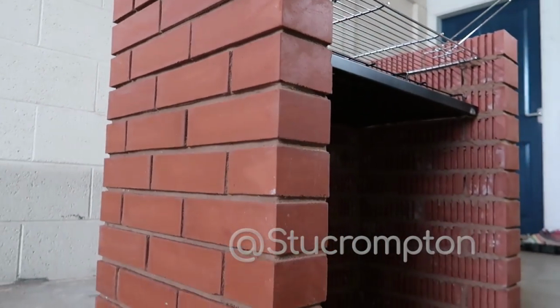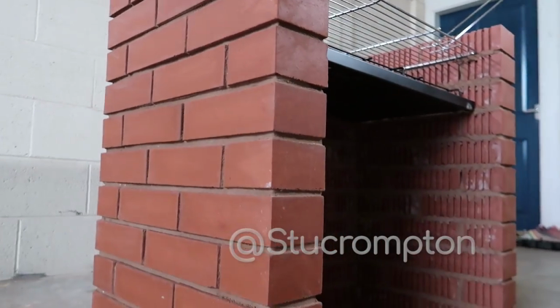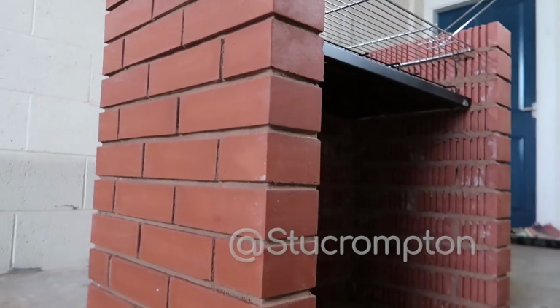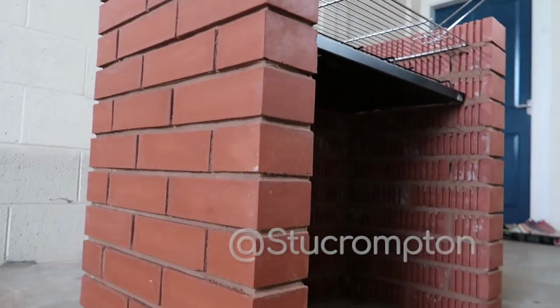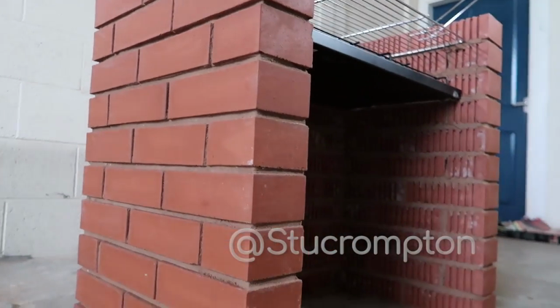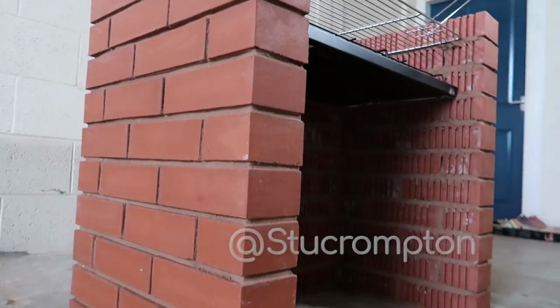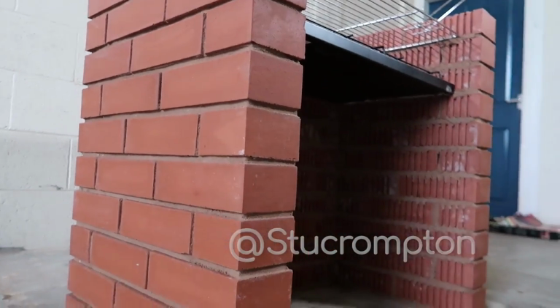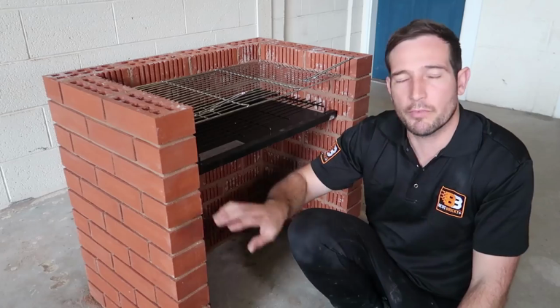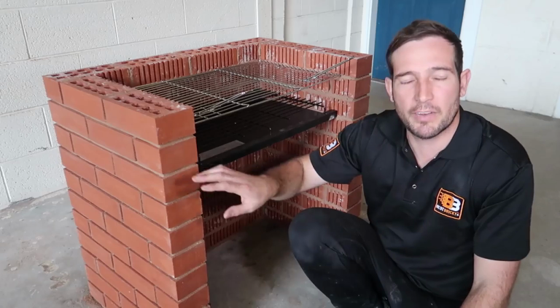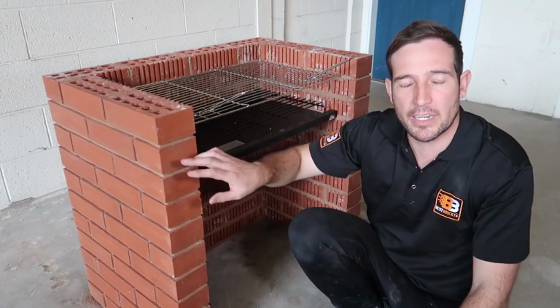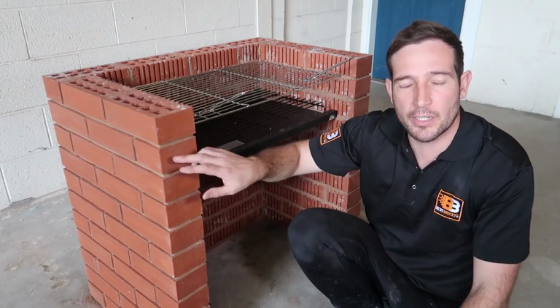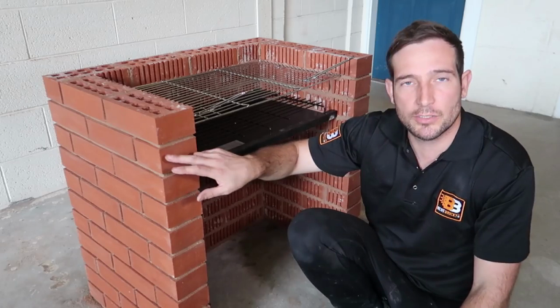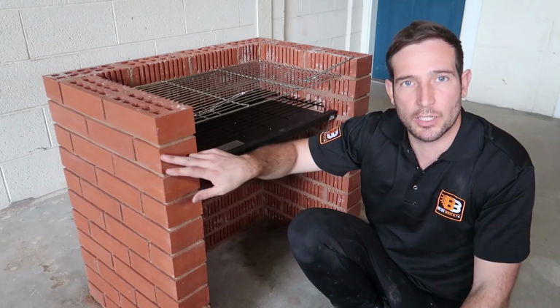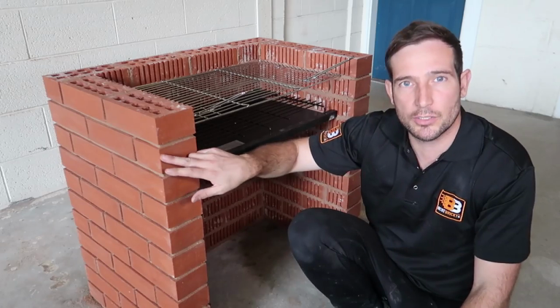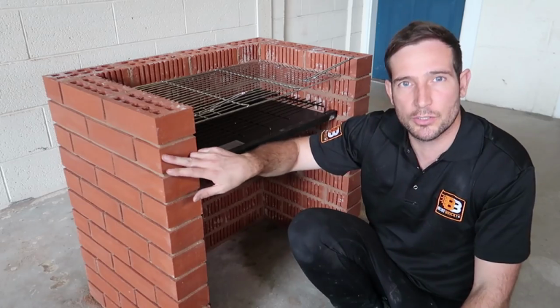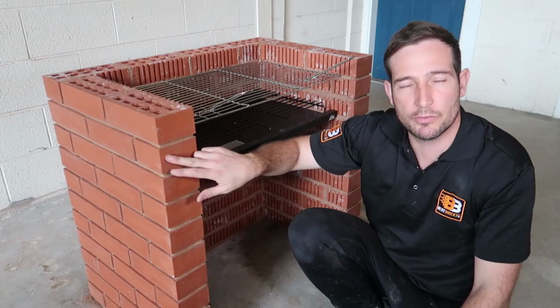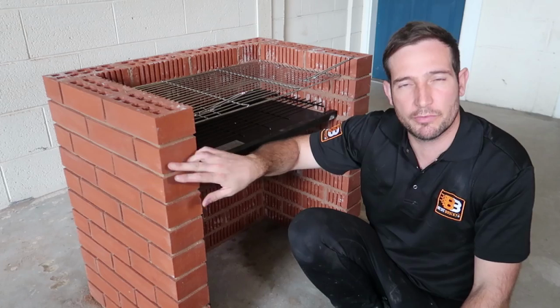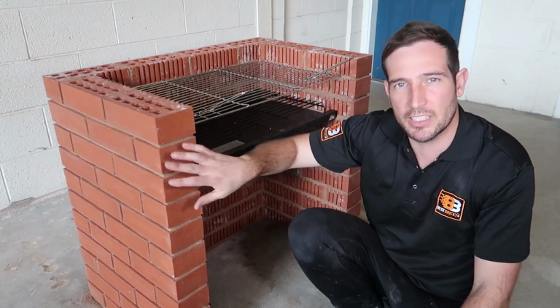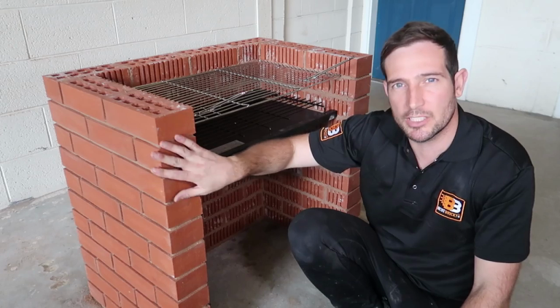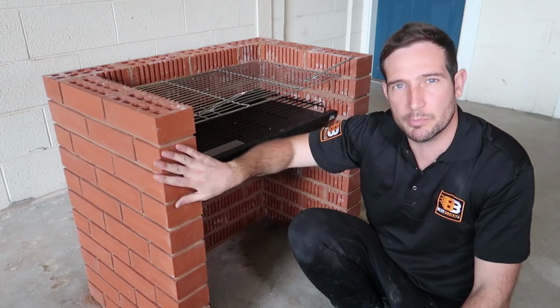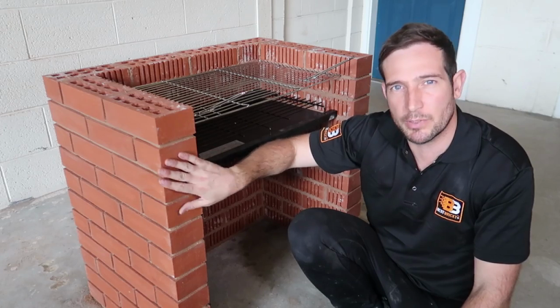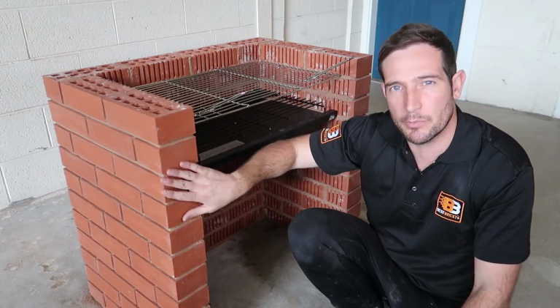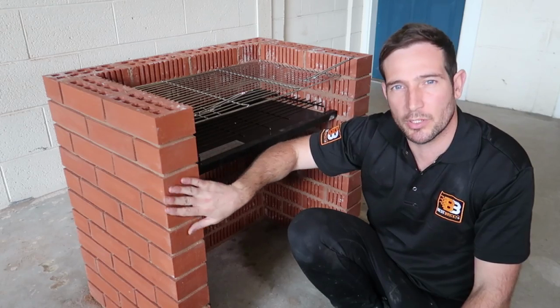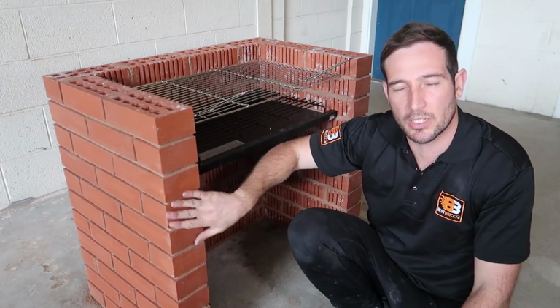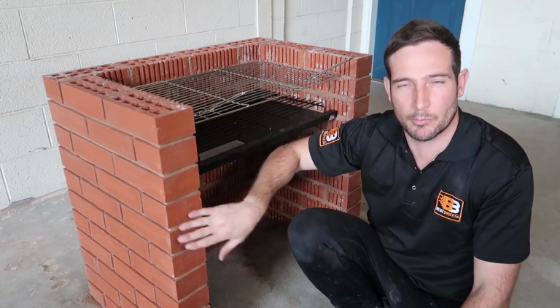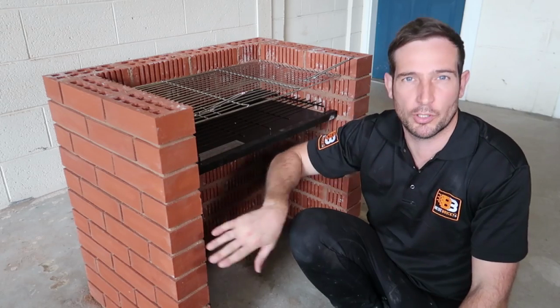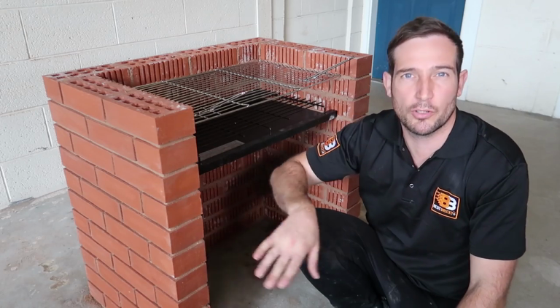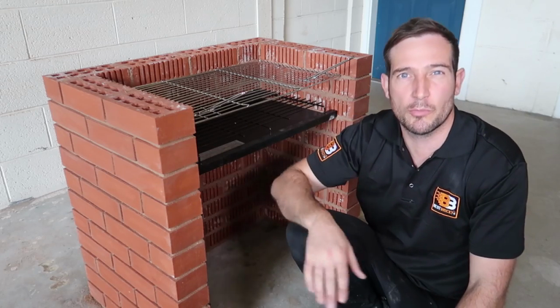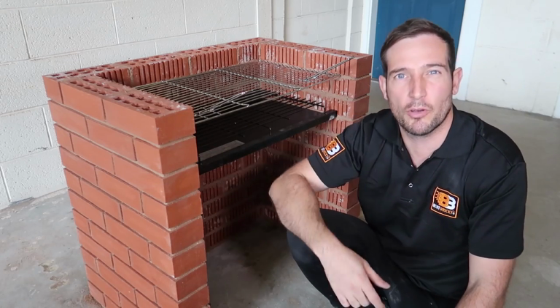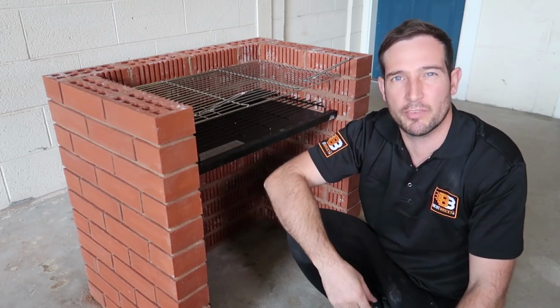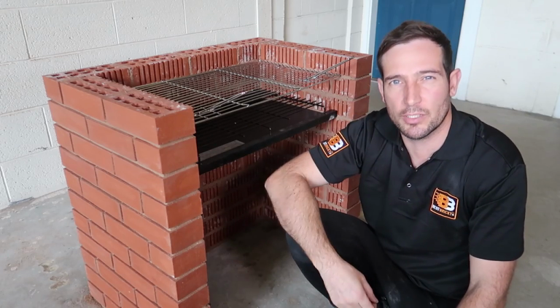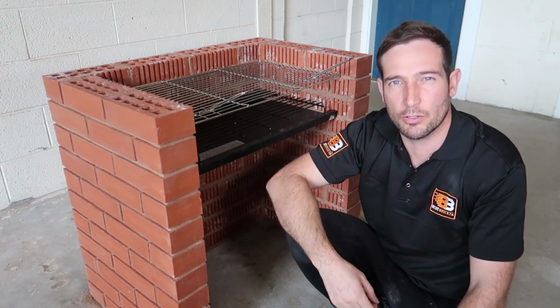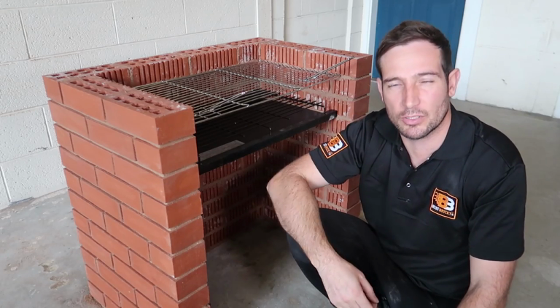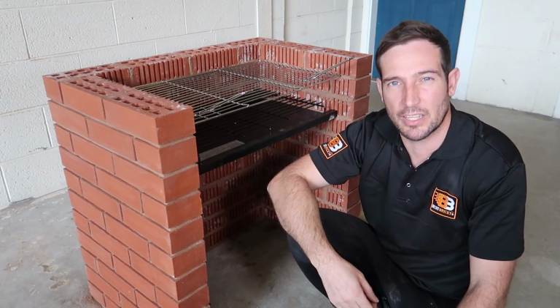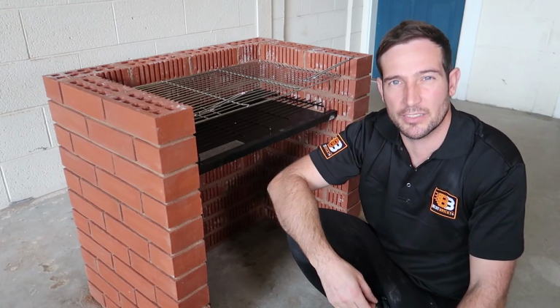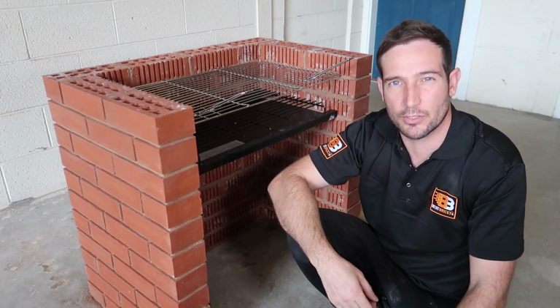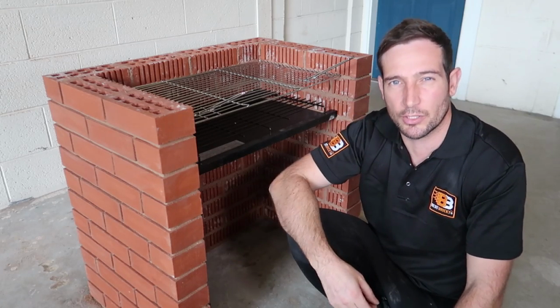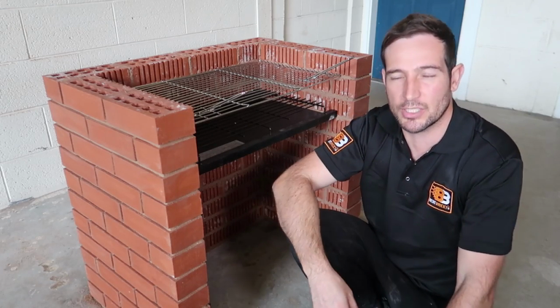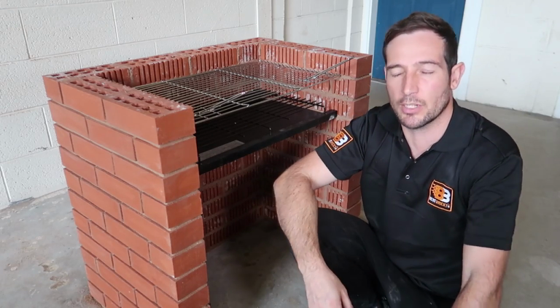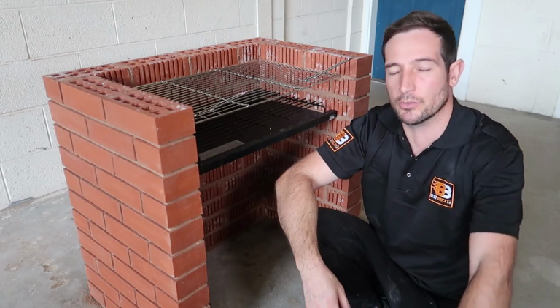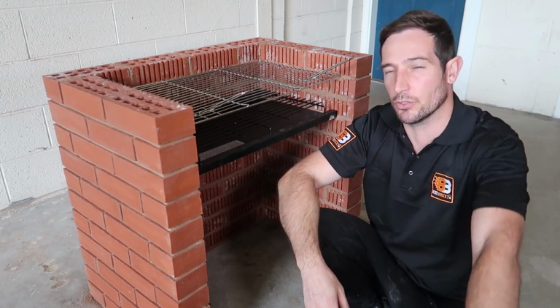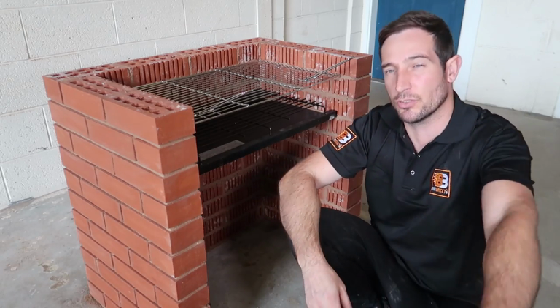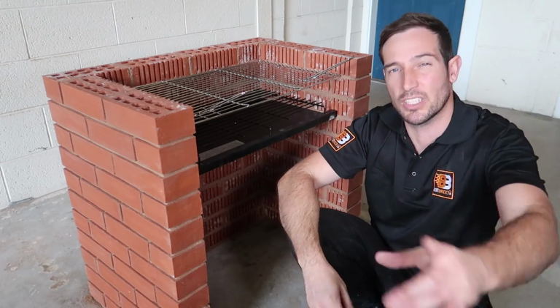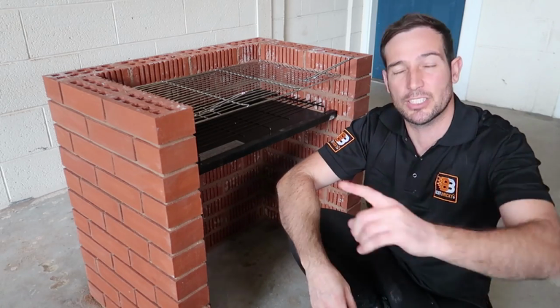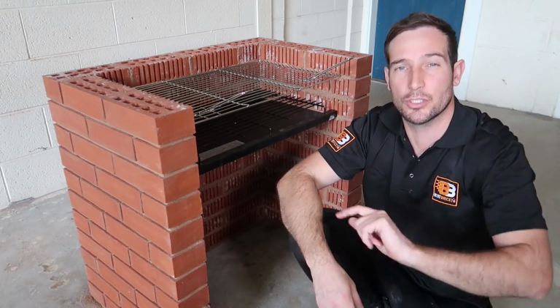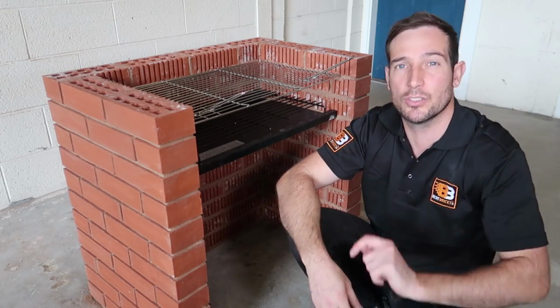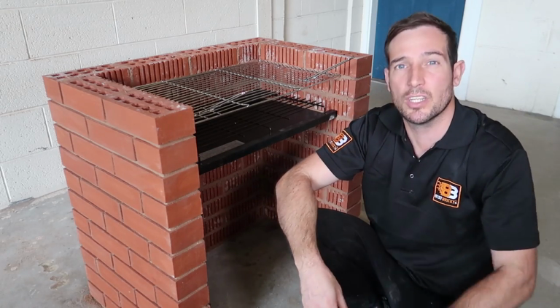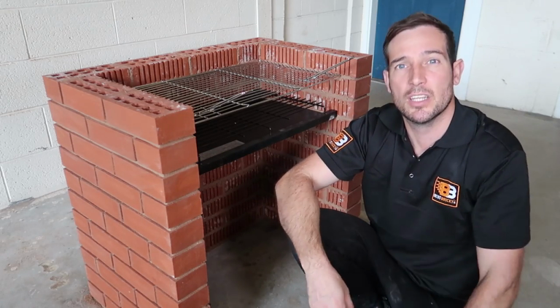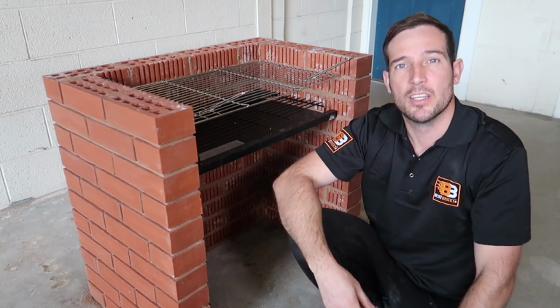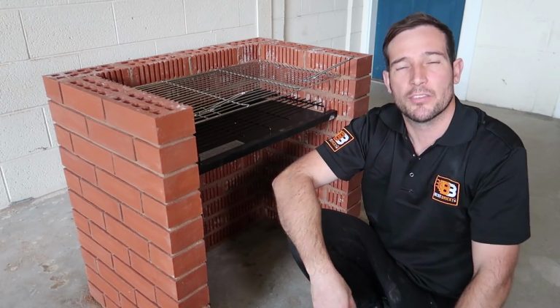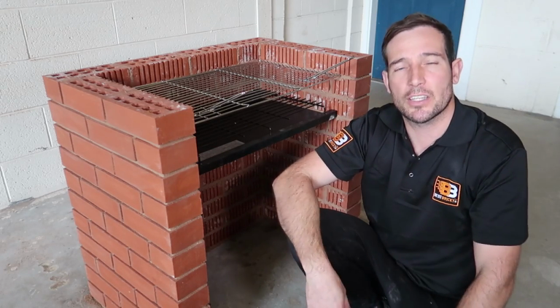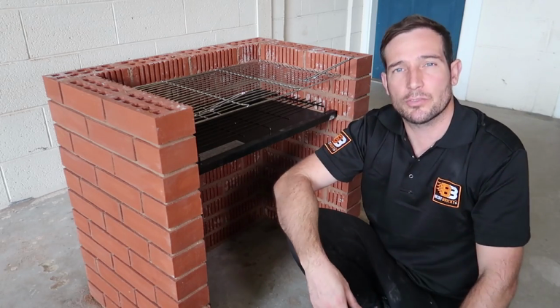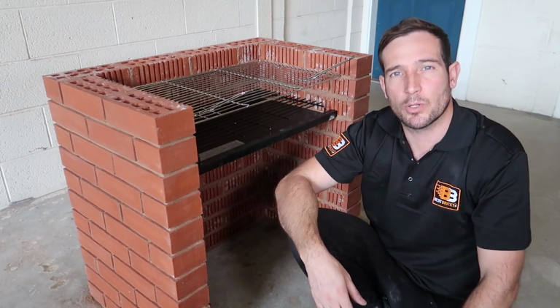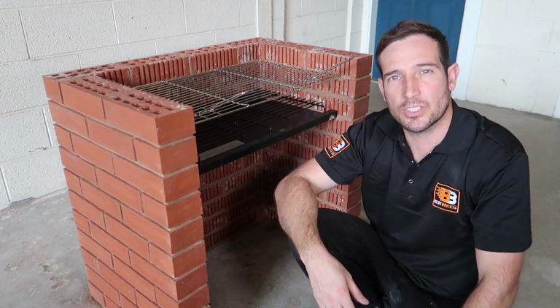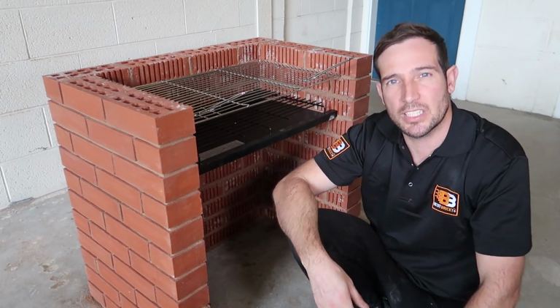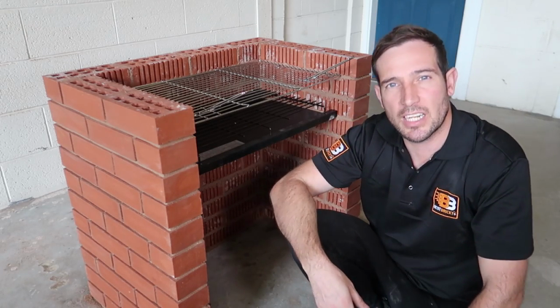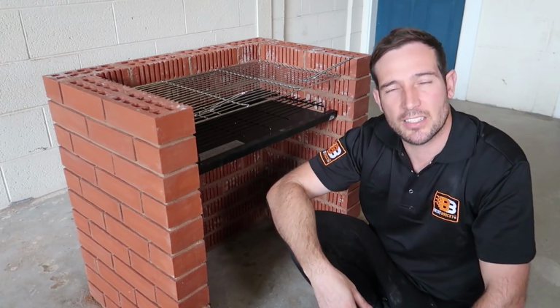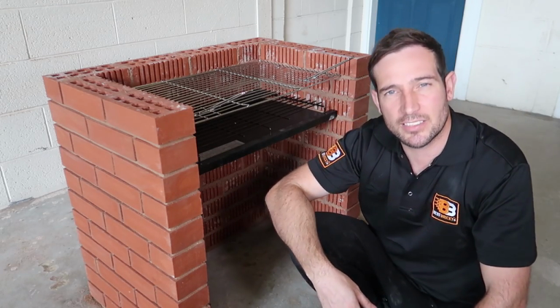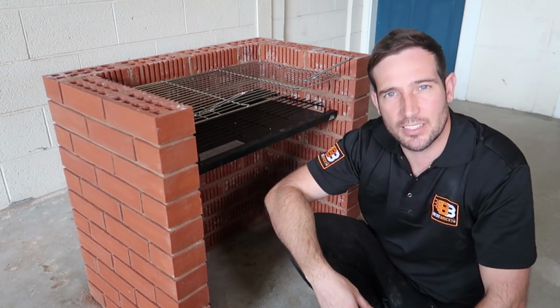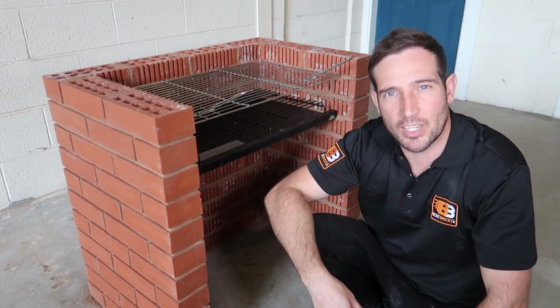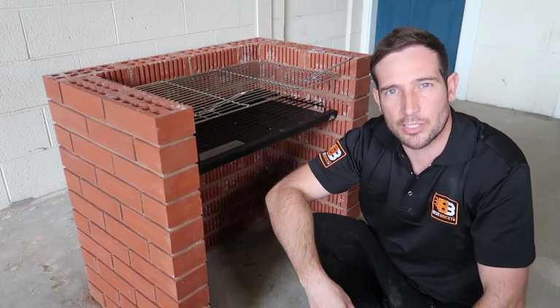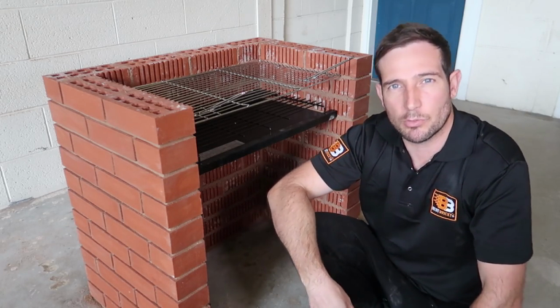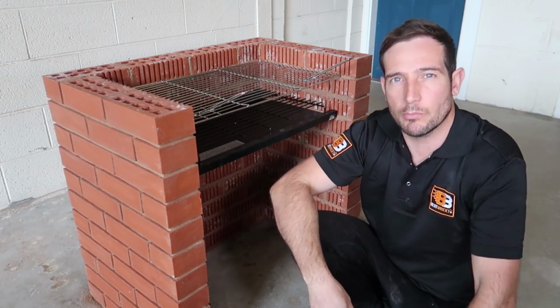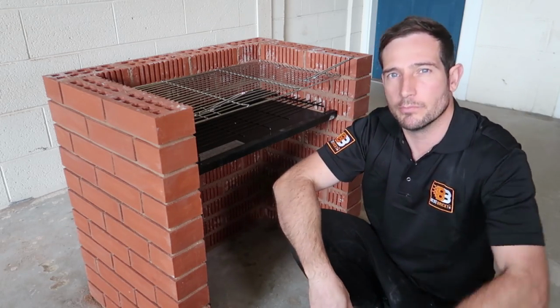If you want to find out how to finish brickwork, I'm going to do more videos like this on the channel, so stay tuned. Thanks for watching — I'll see you in the next one!